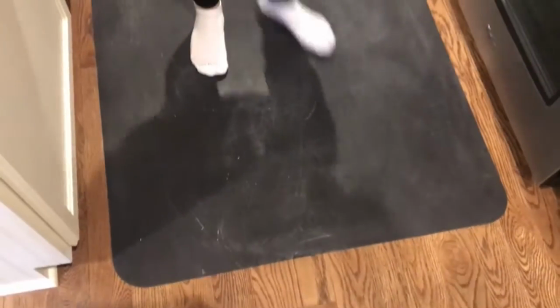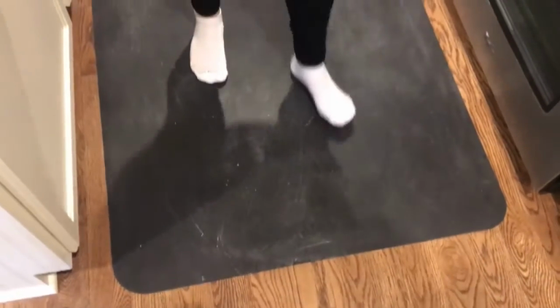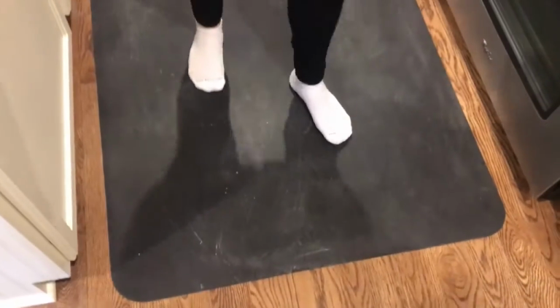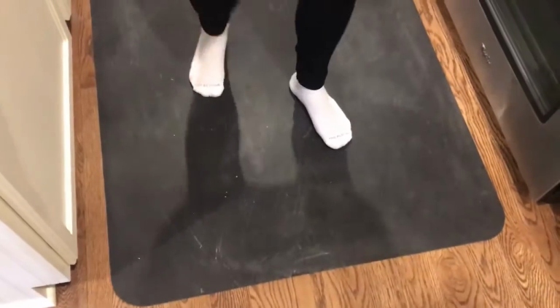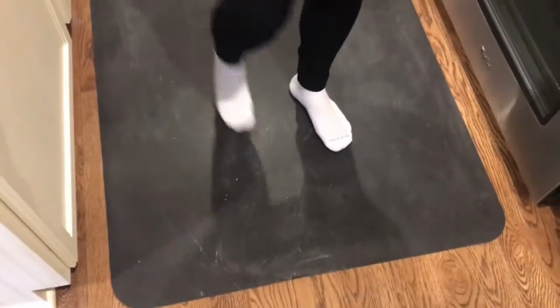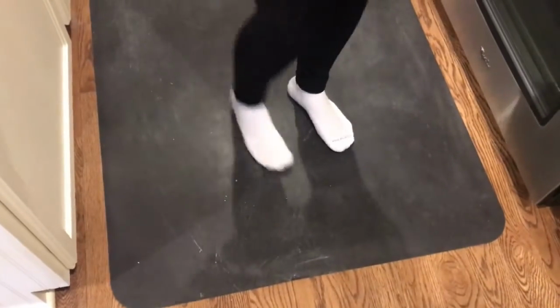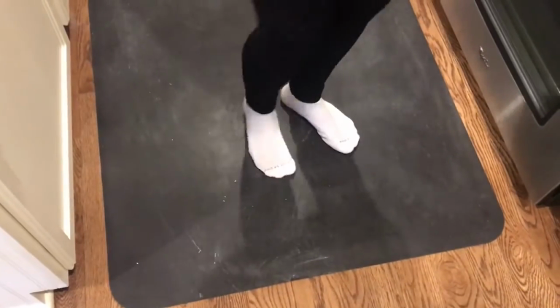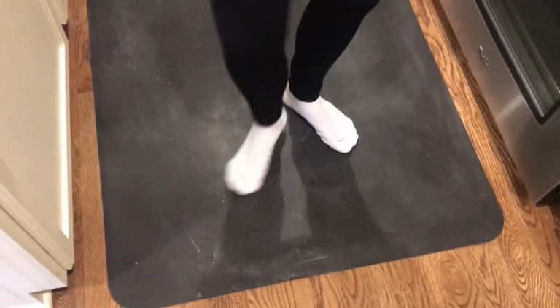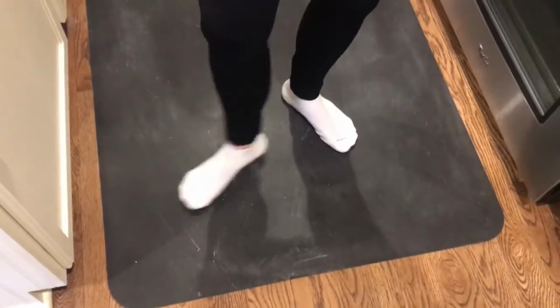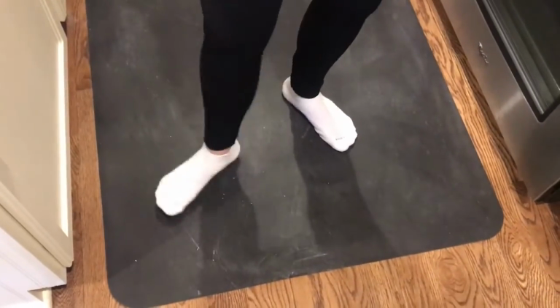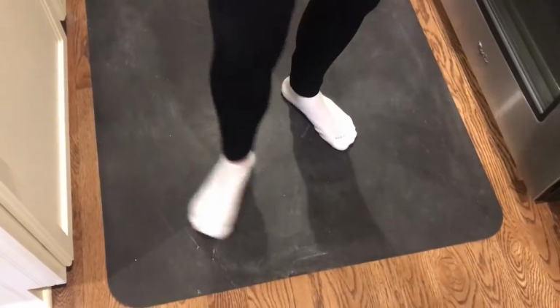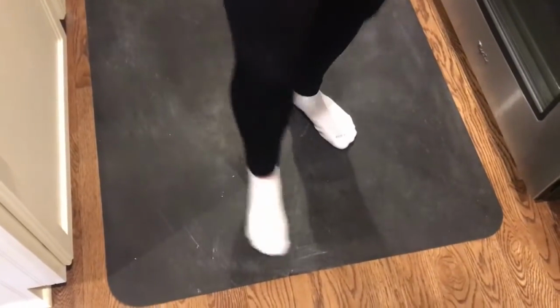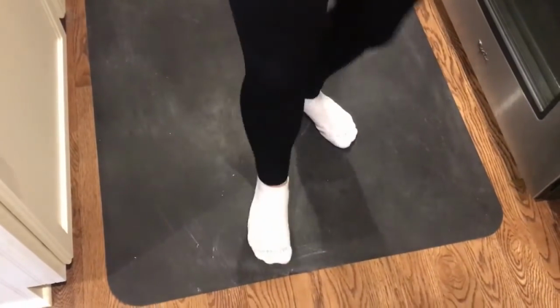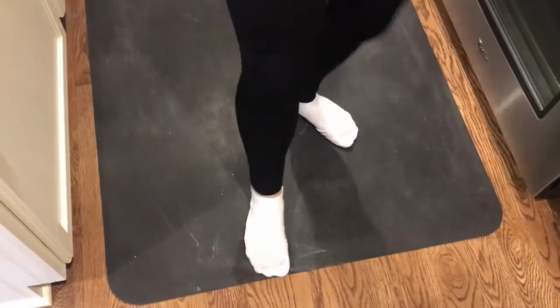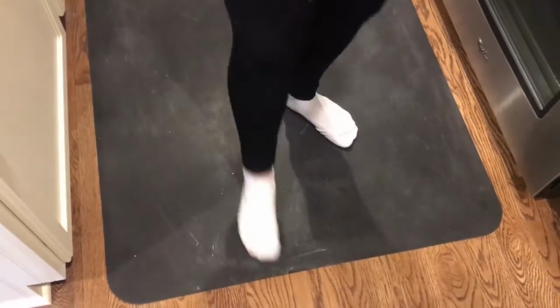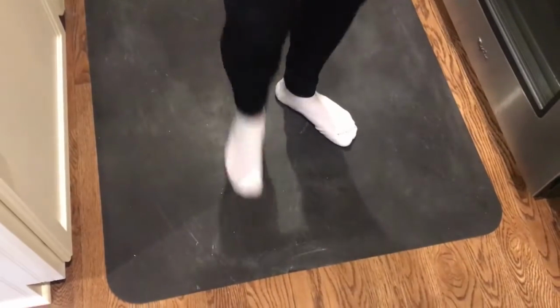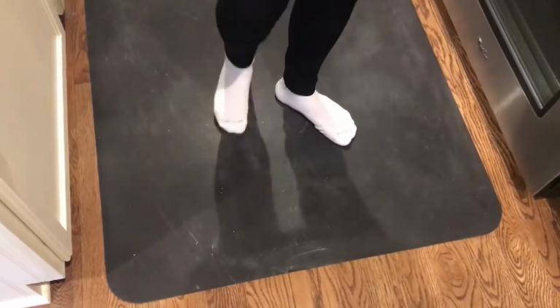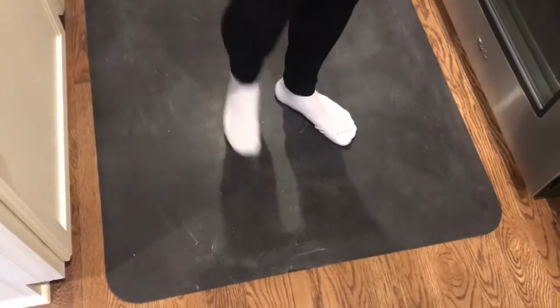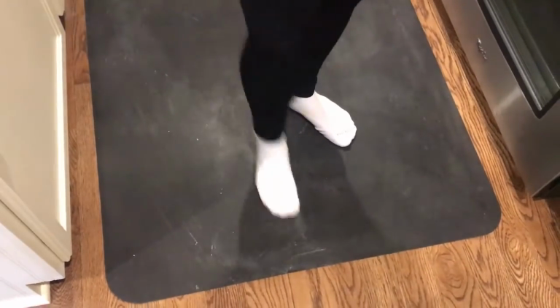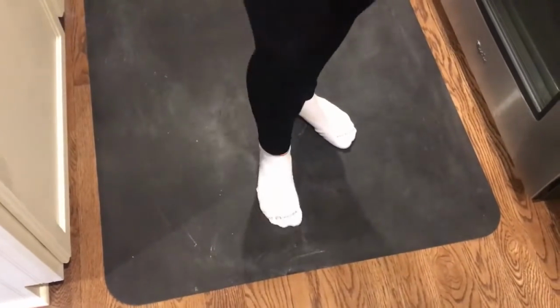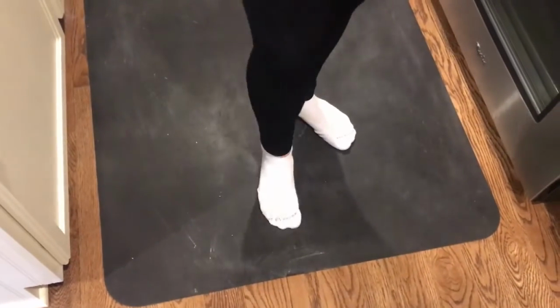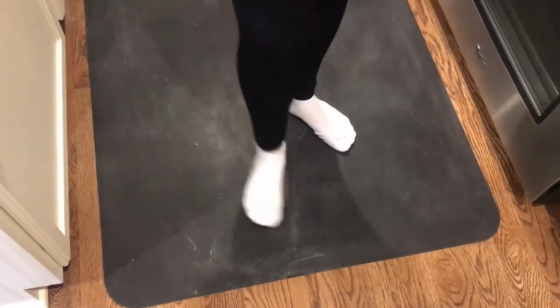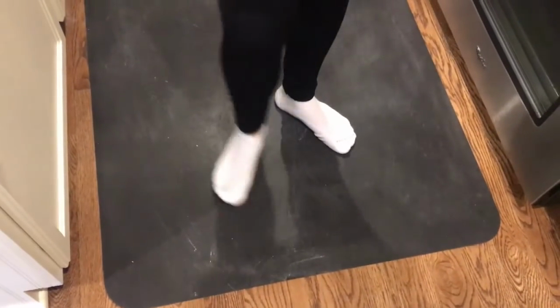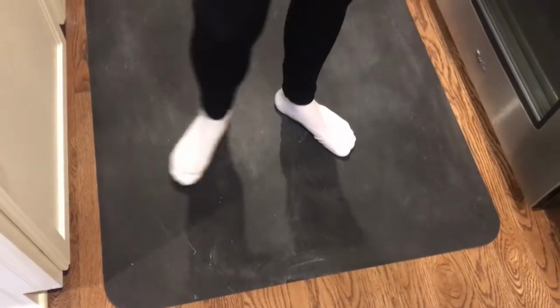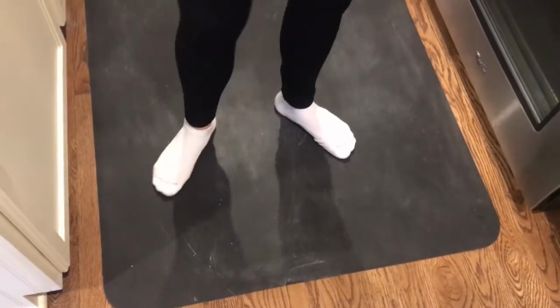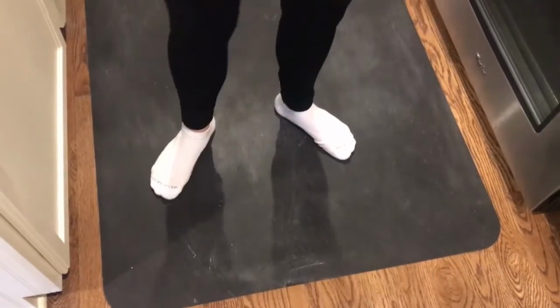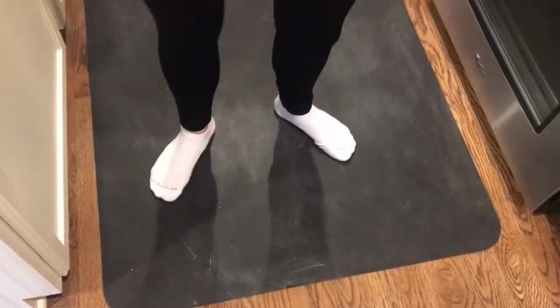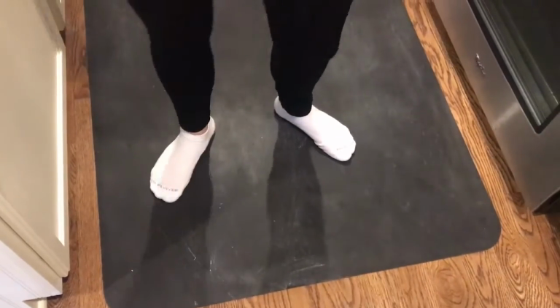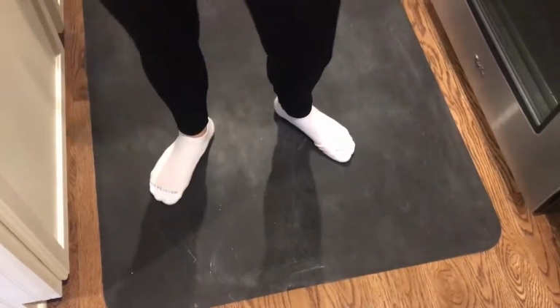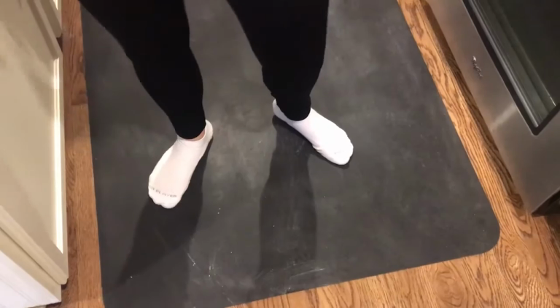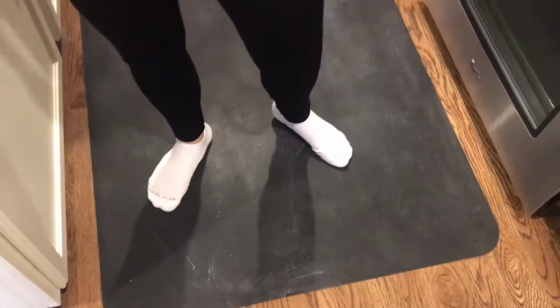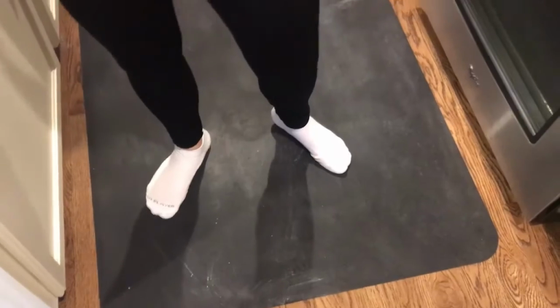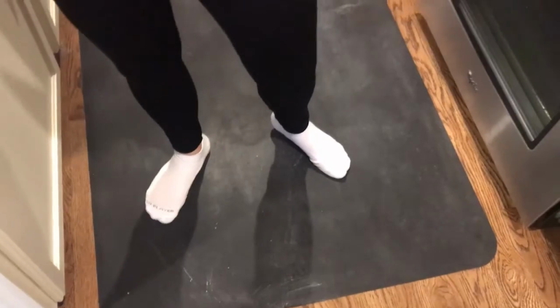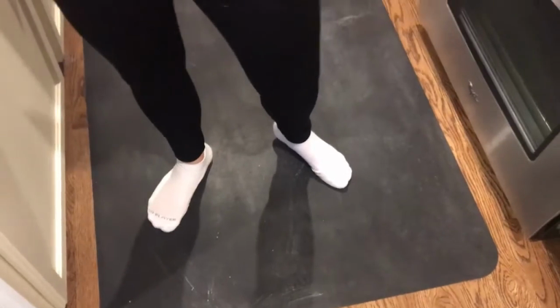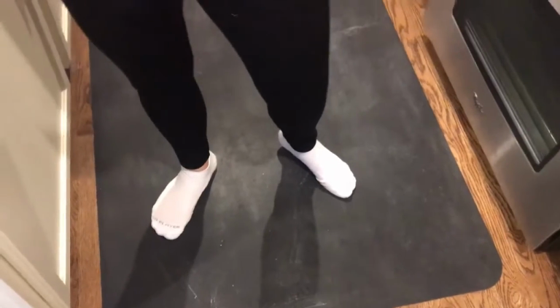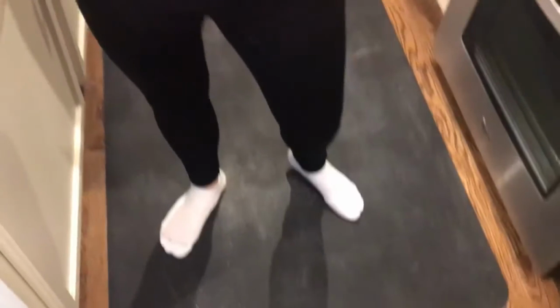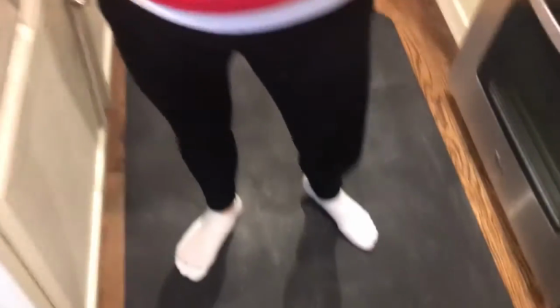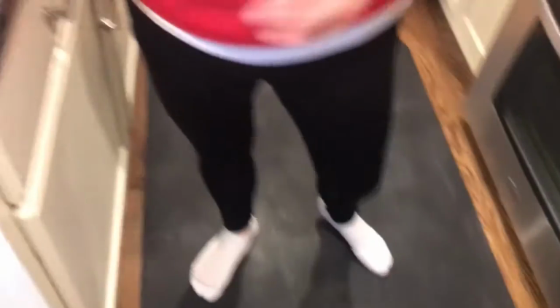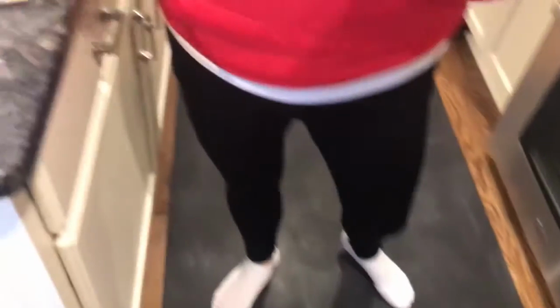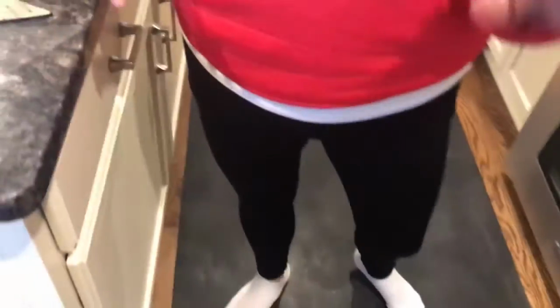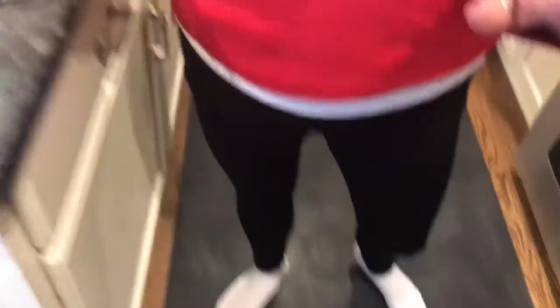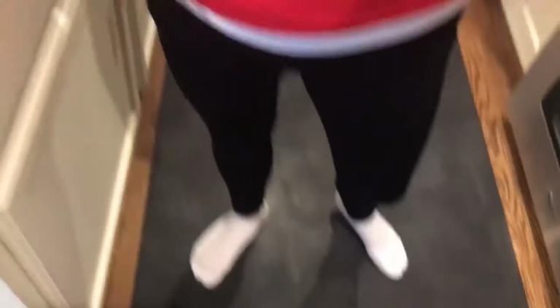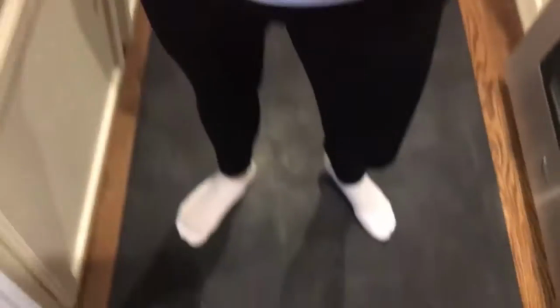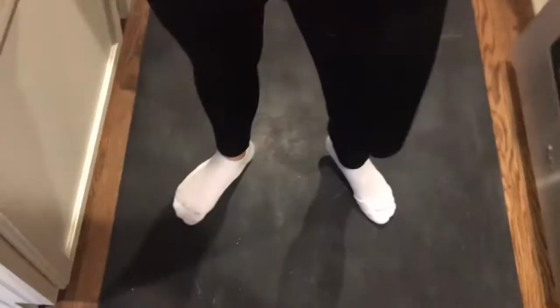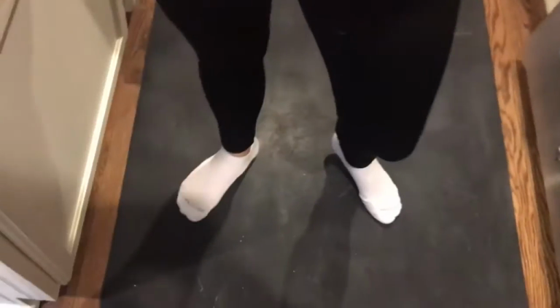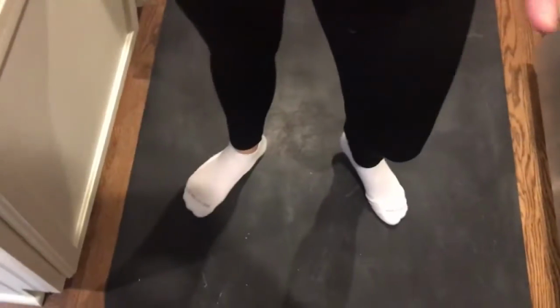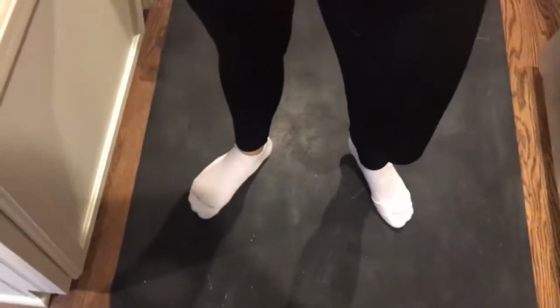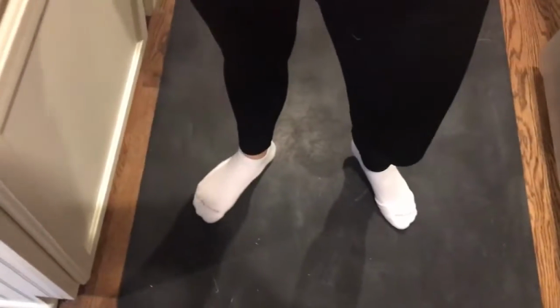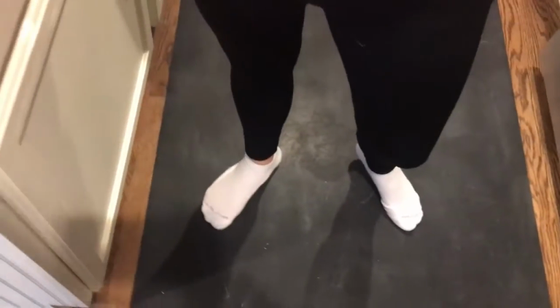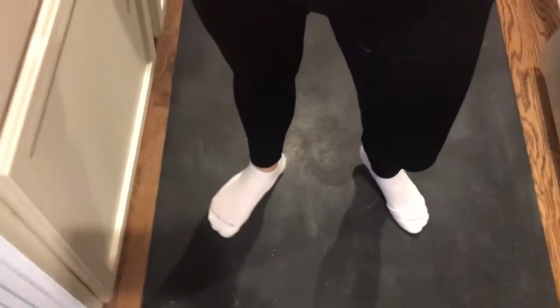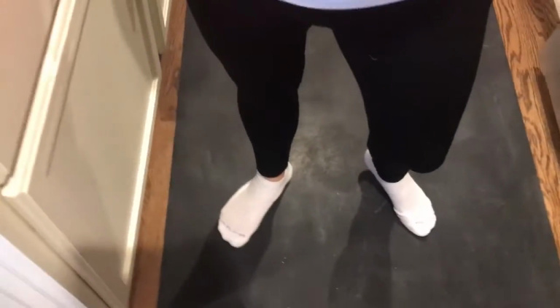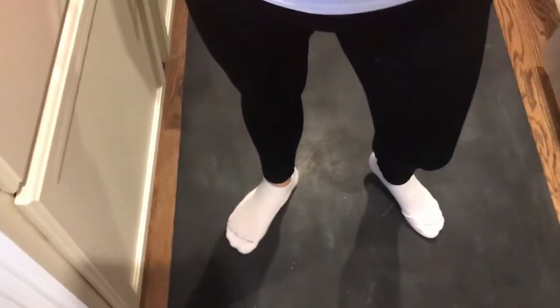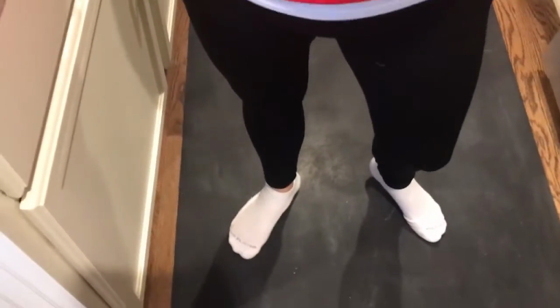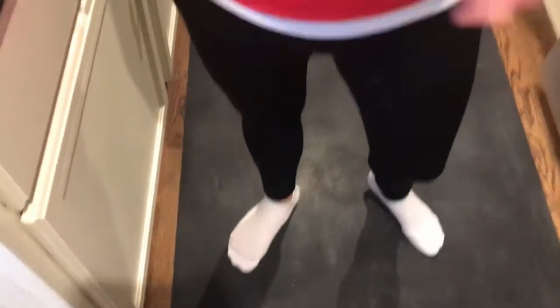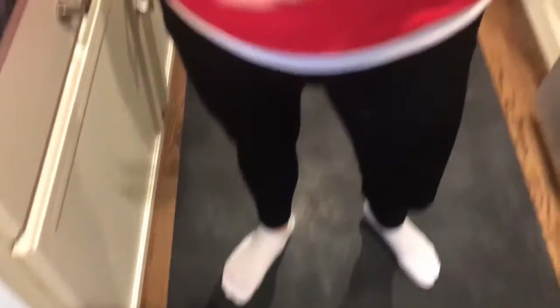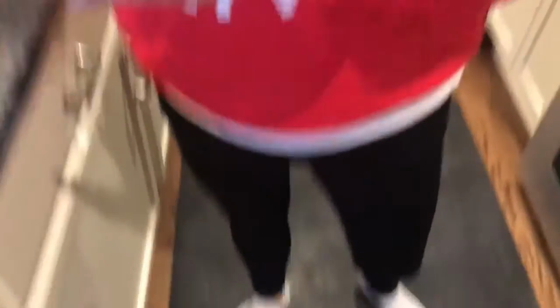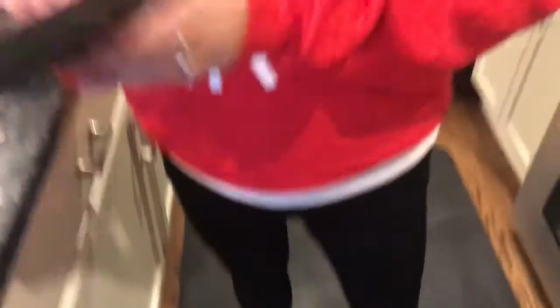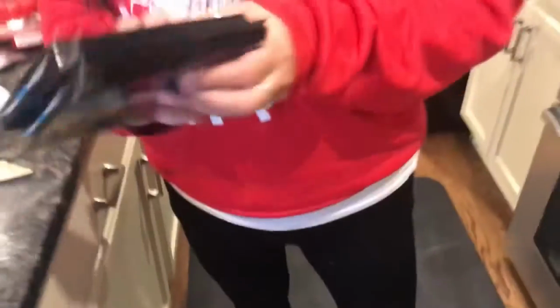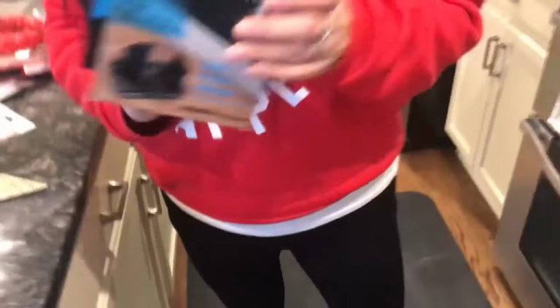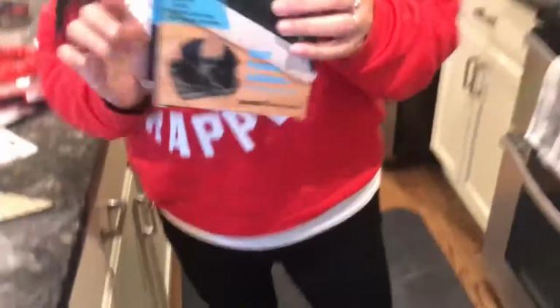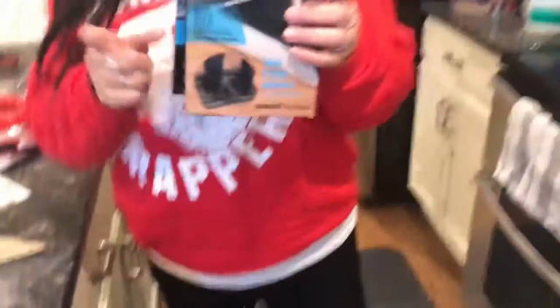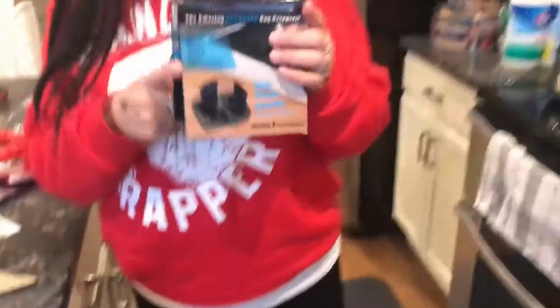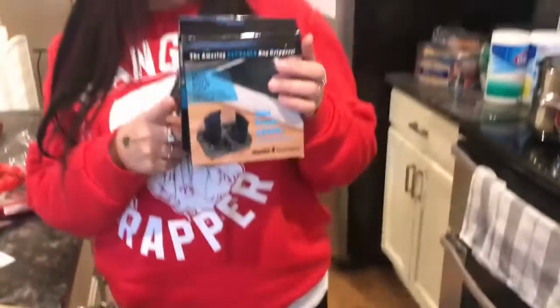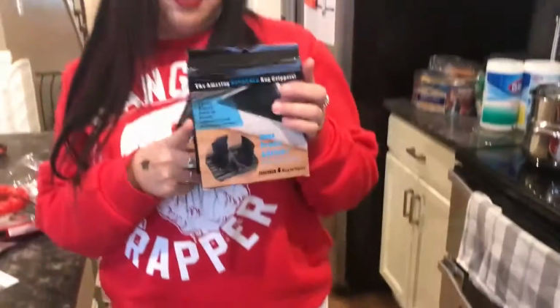They don't move, they don't slide. They're going to stay in place, and that's what I love about these, you guys. So go ahead and grab these from Amazon.